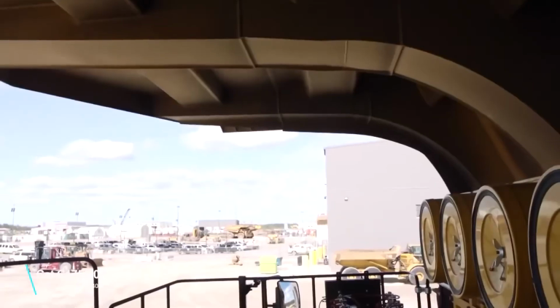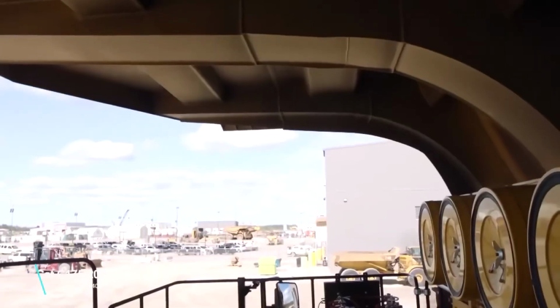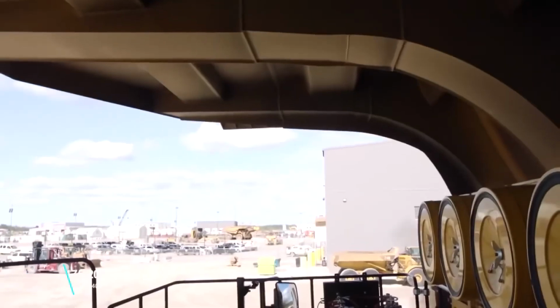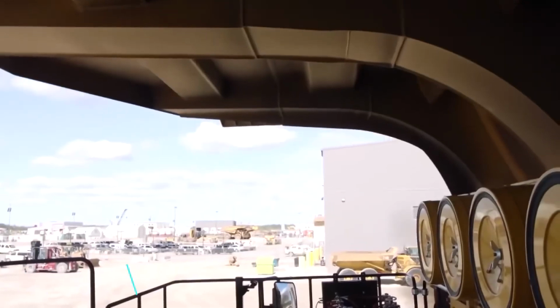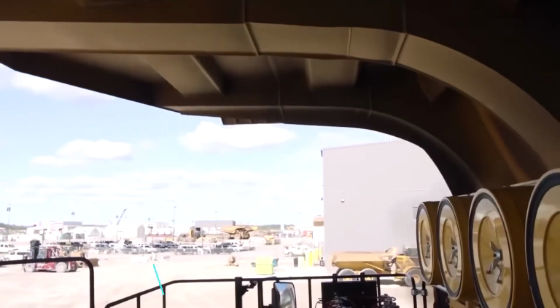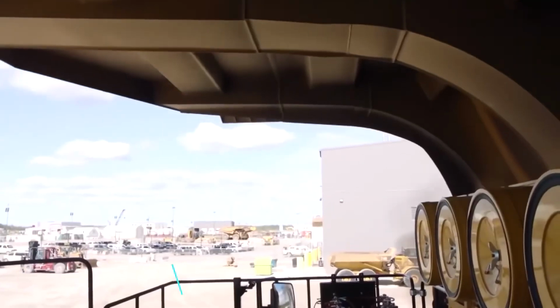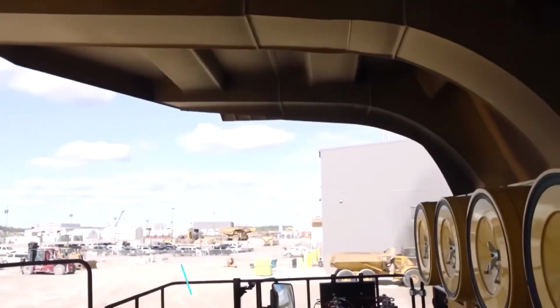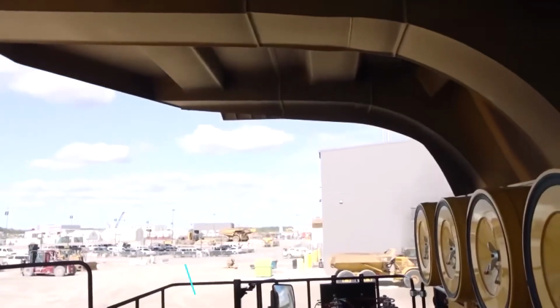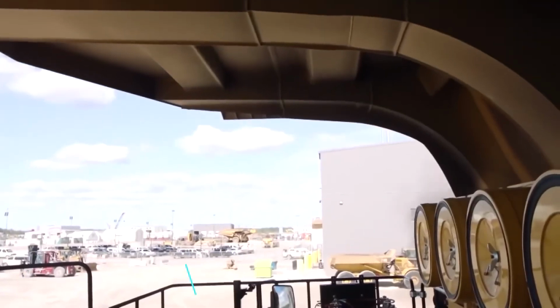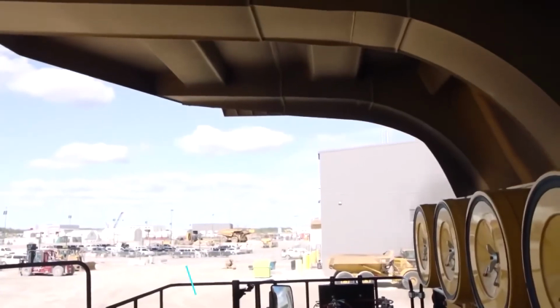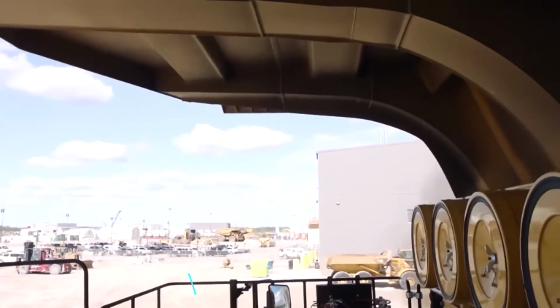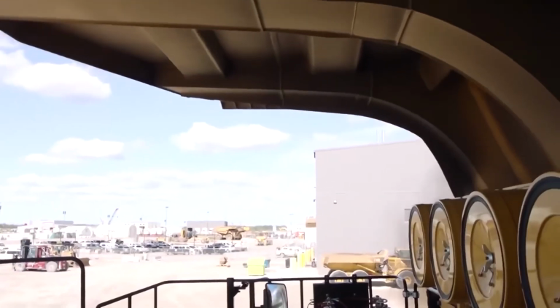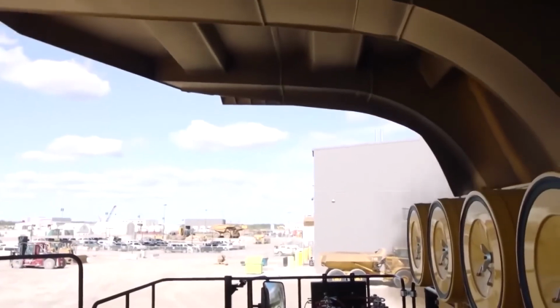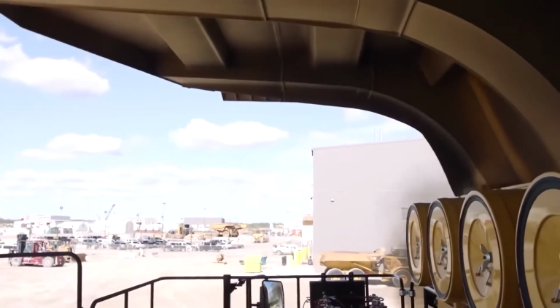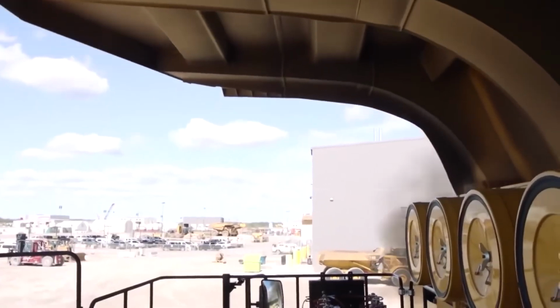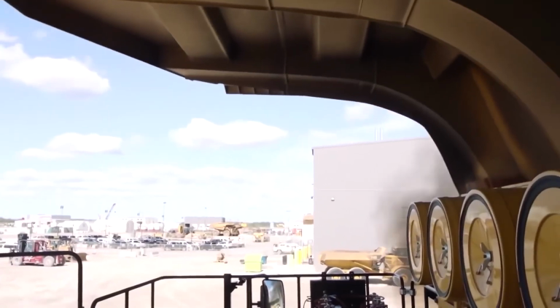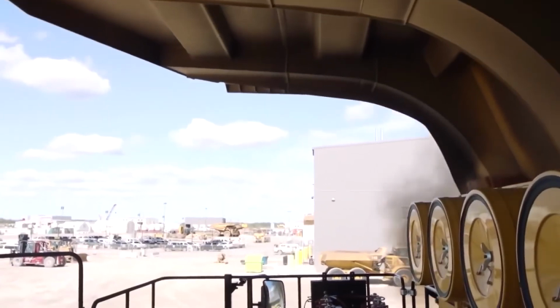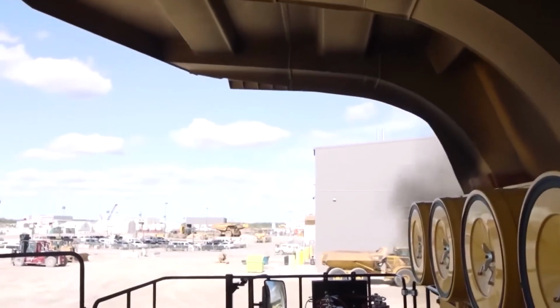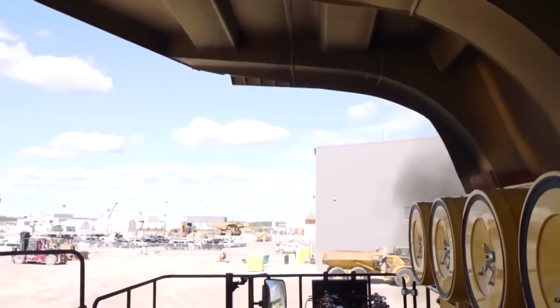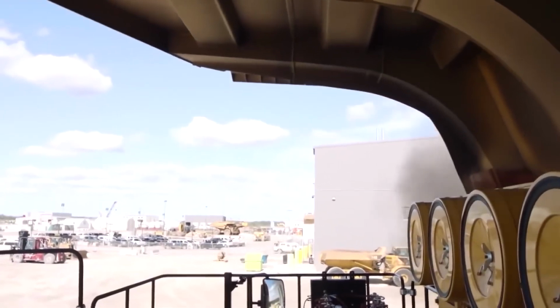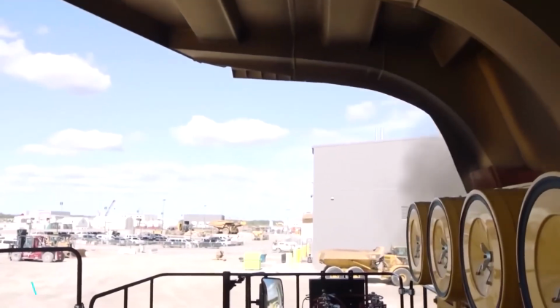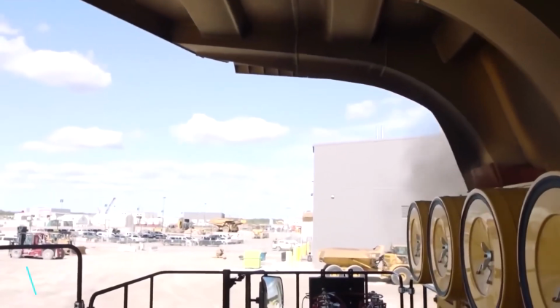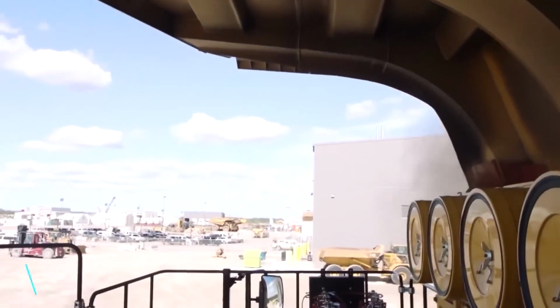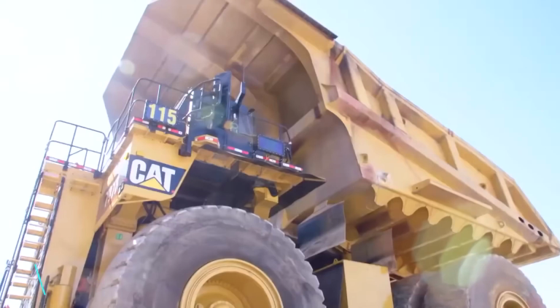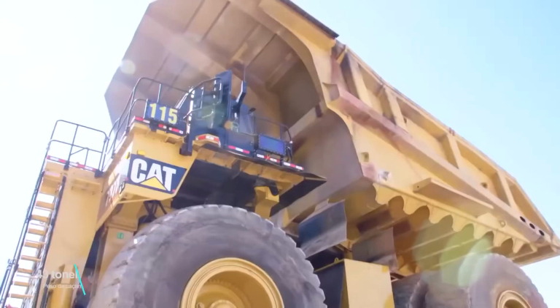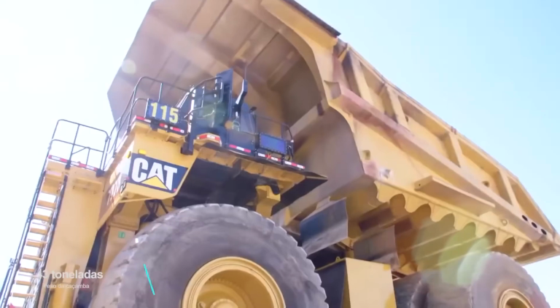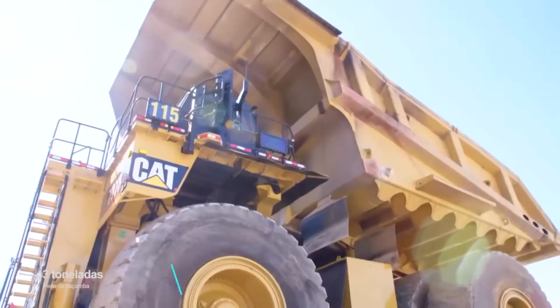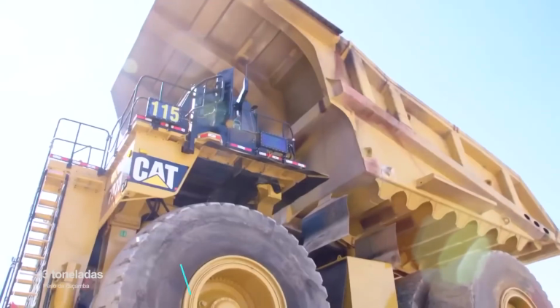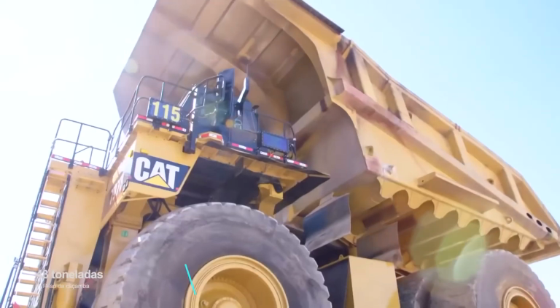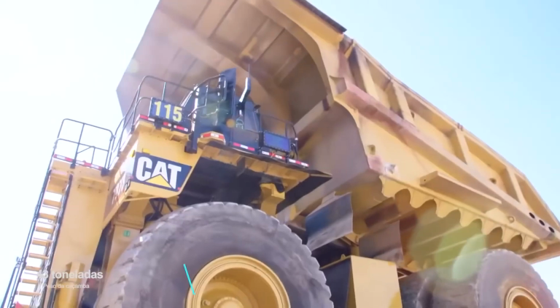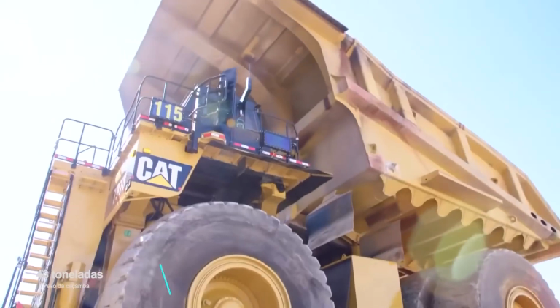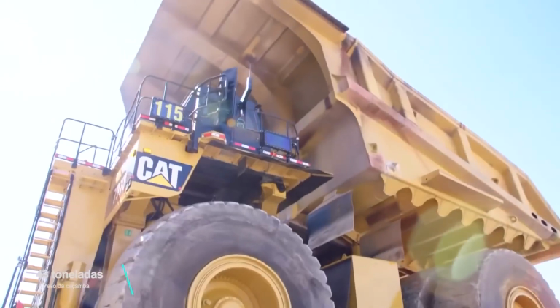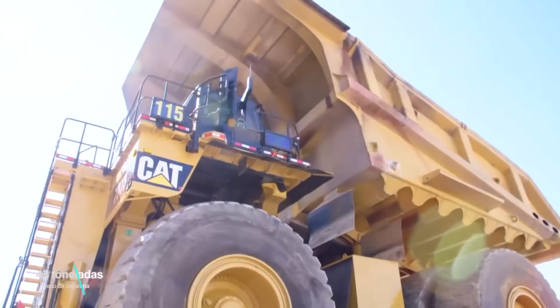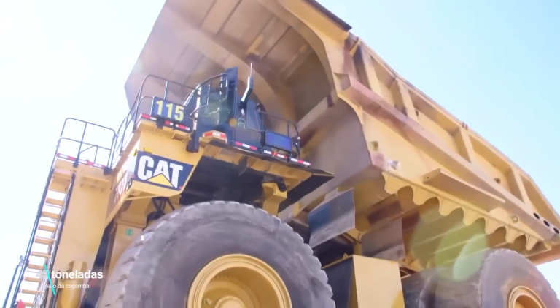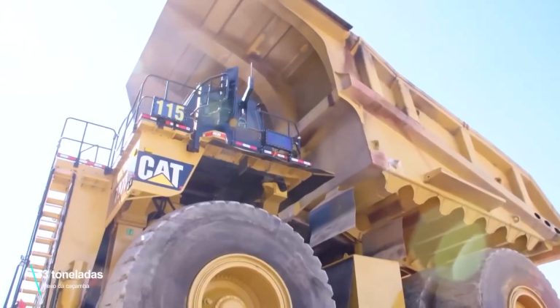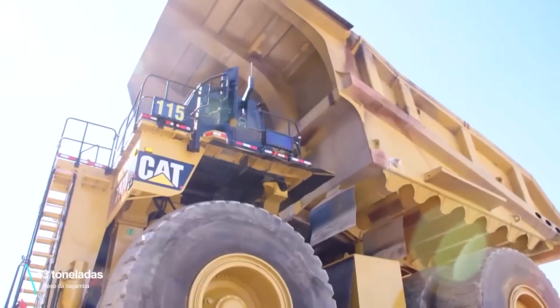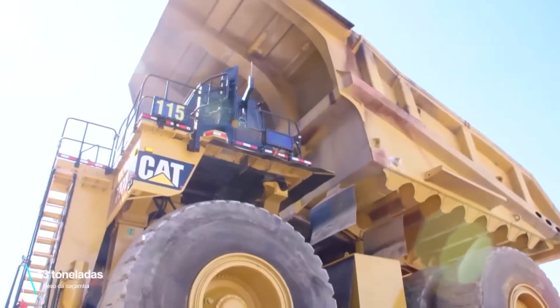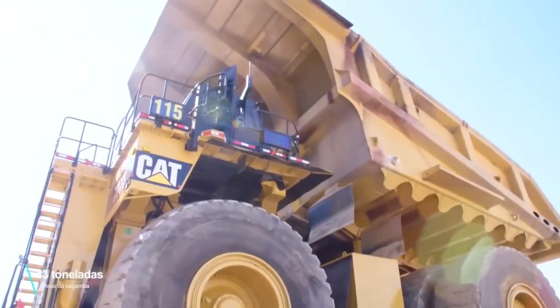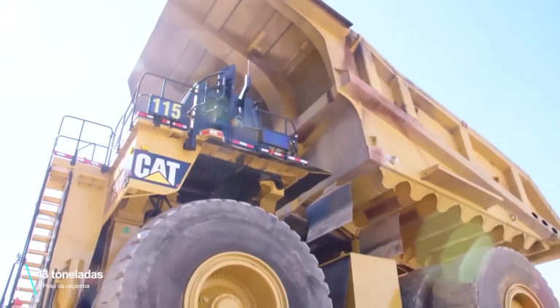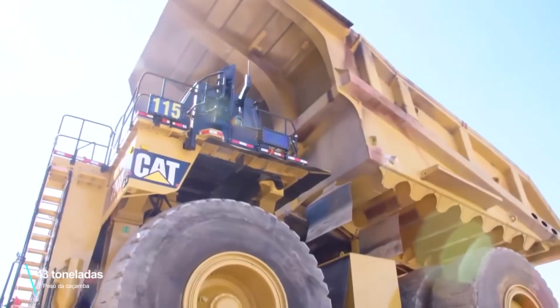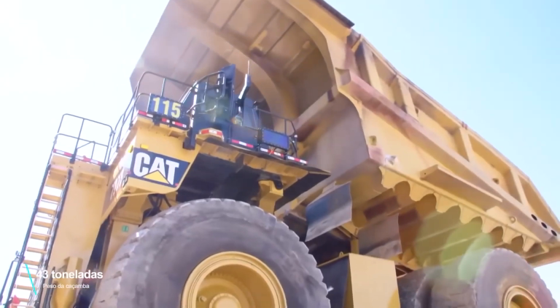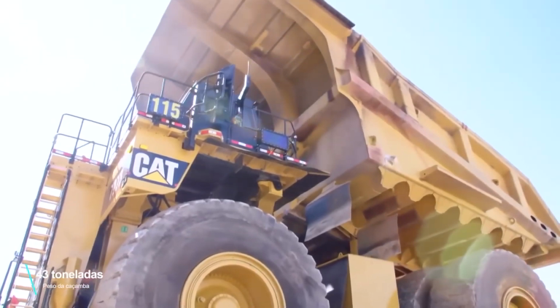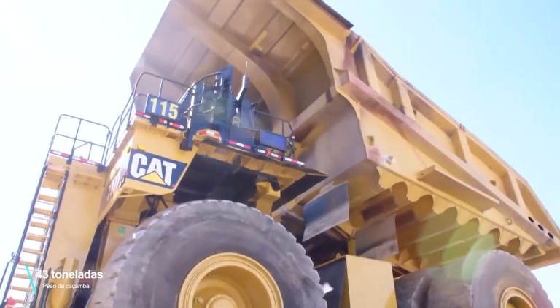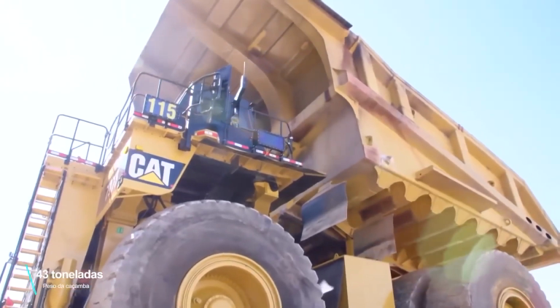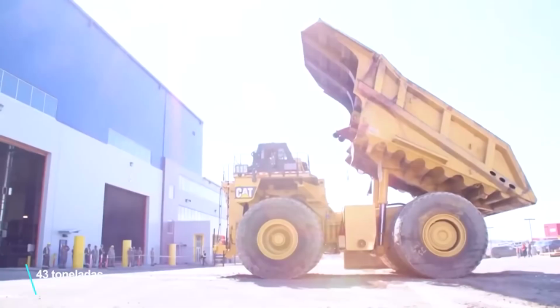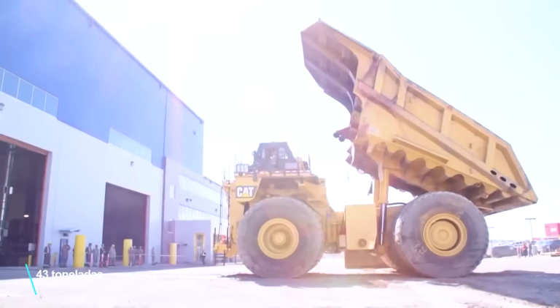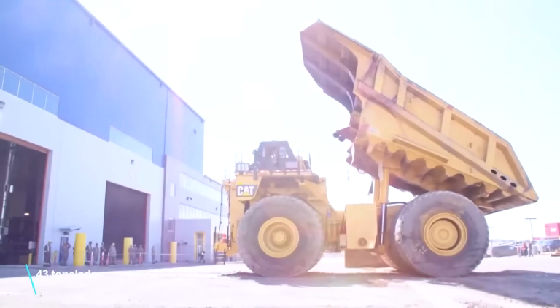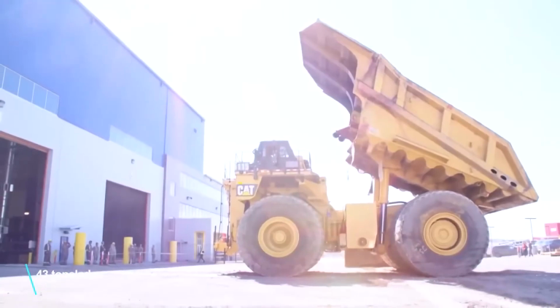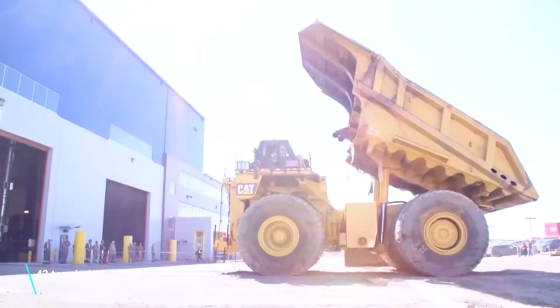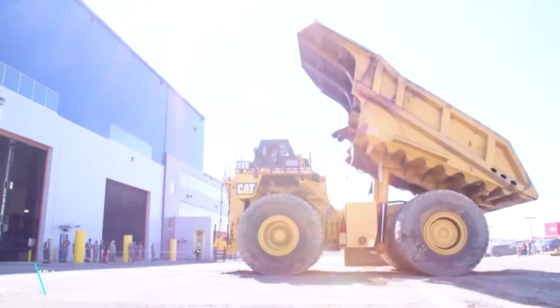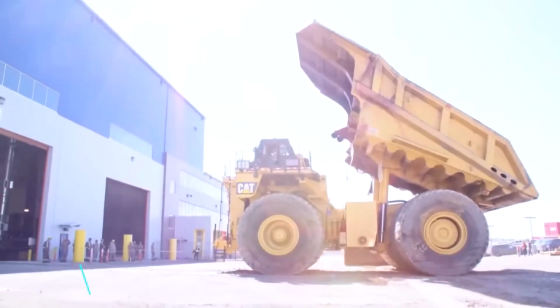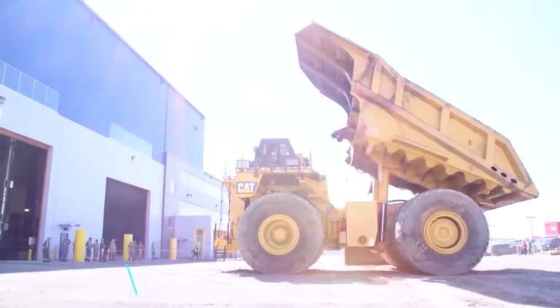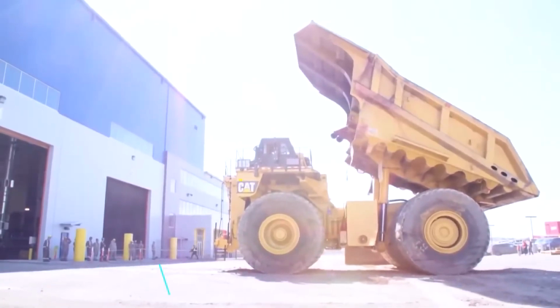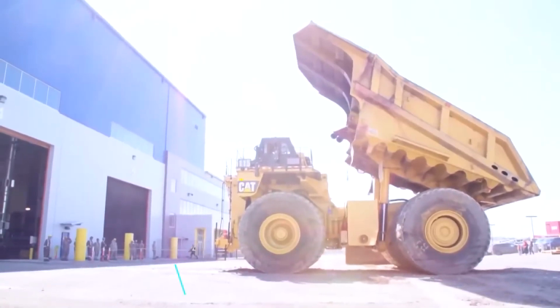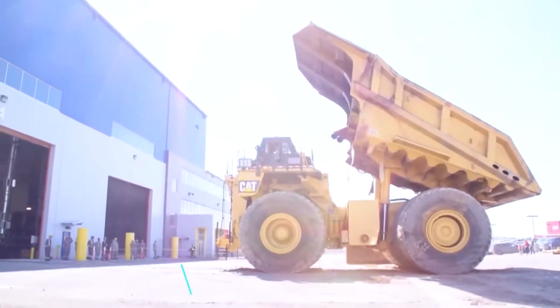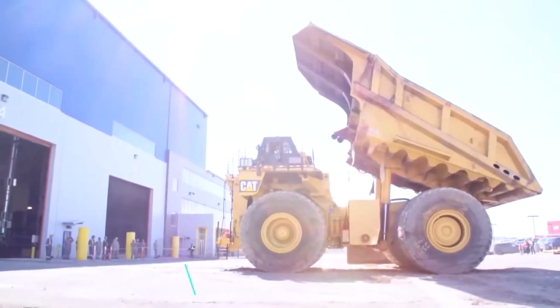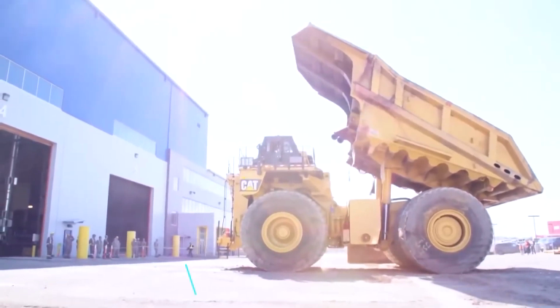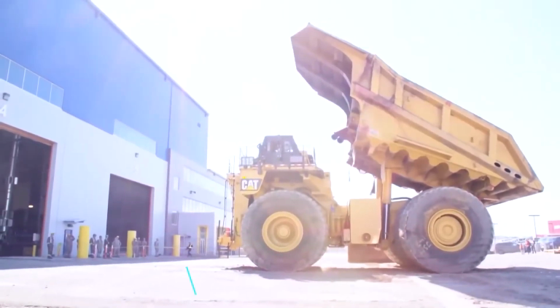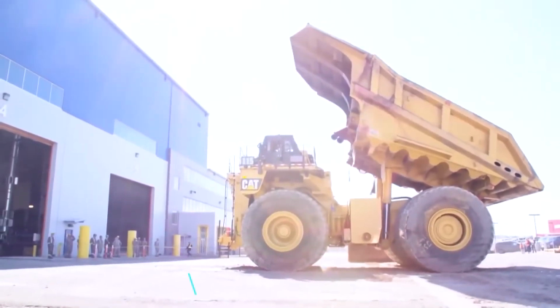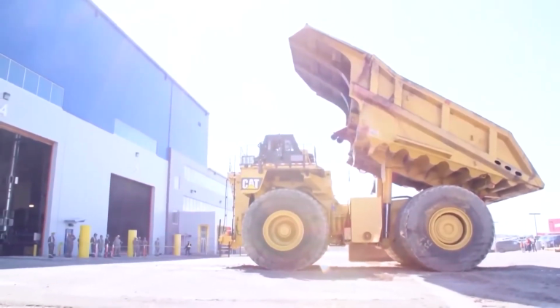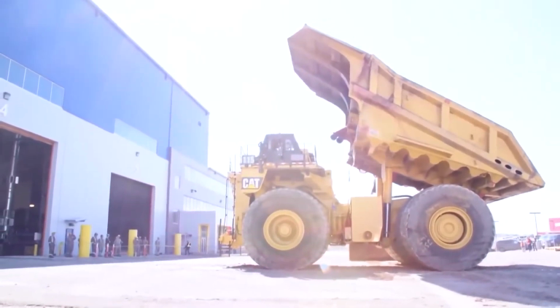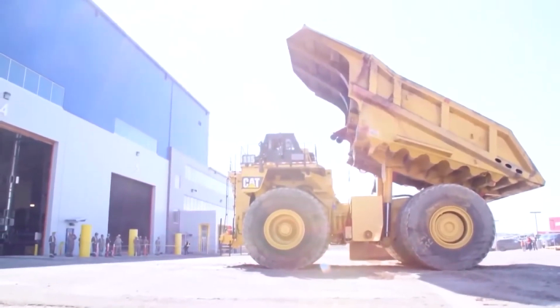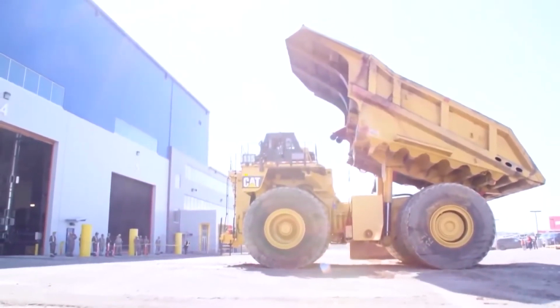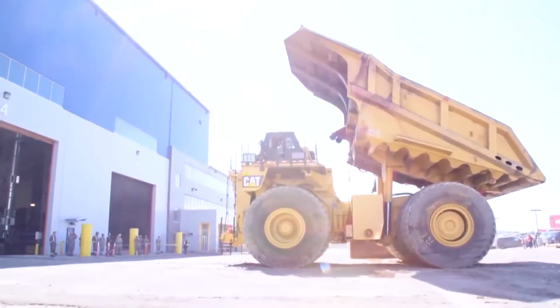Just the engine — the Caterpillar C175-20 — weighs 23 tons and 400 kilos. And the dump bed alone, where it carries the load, weighs 43 tons and has an internal depth of three meters.